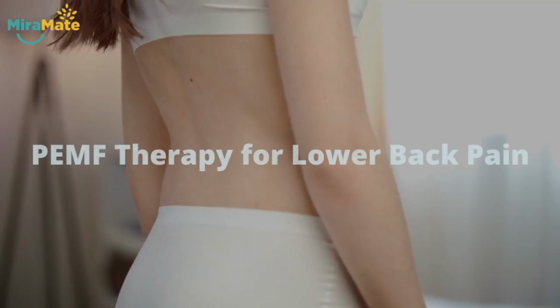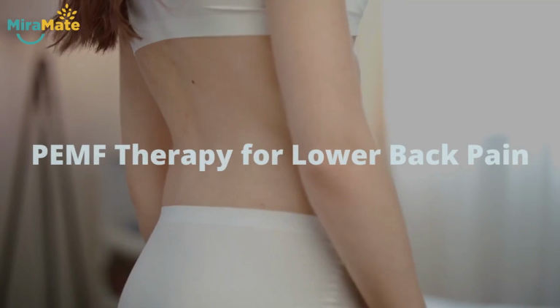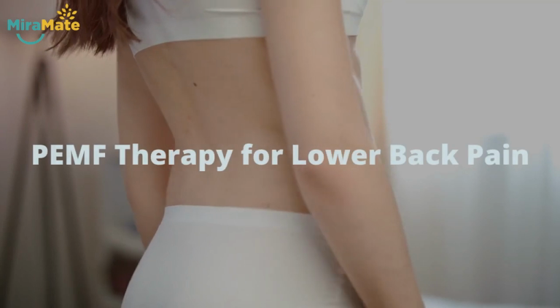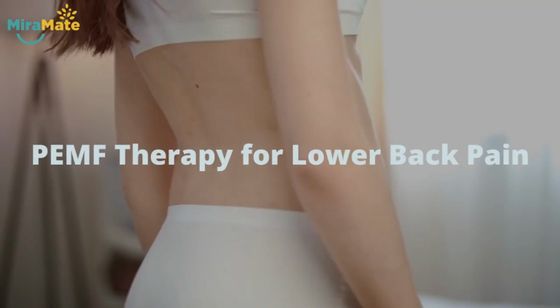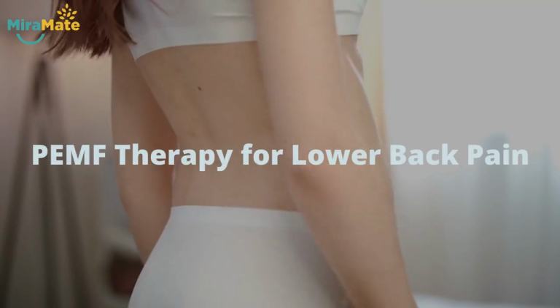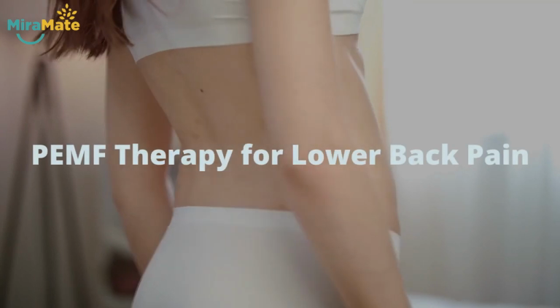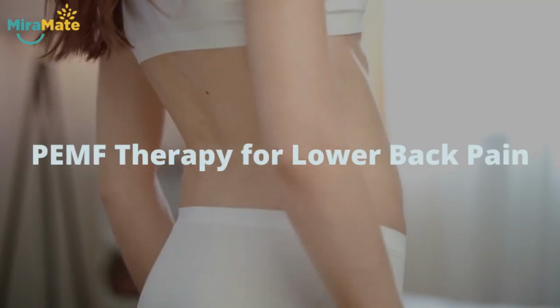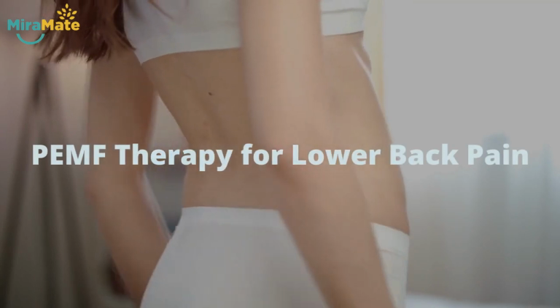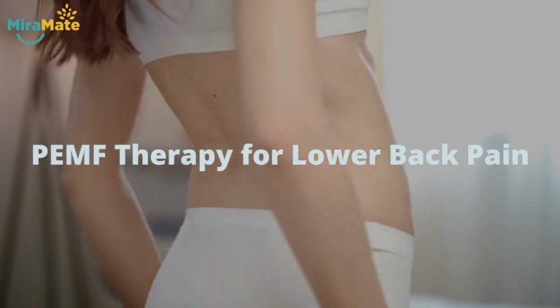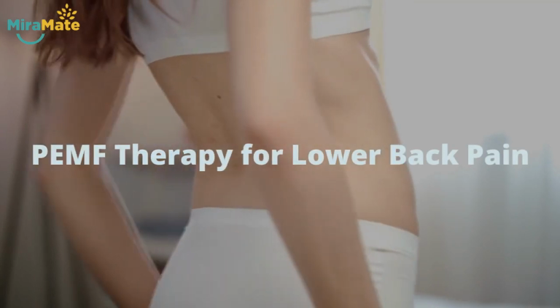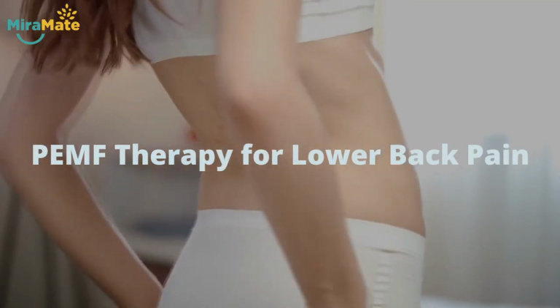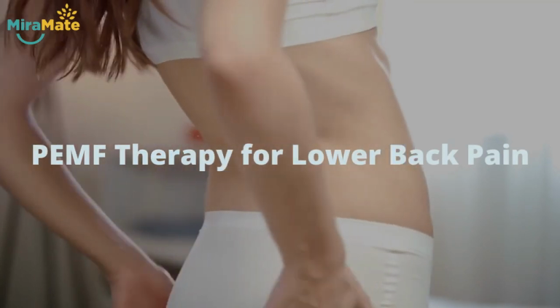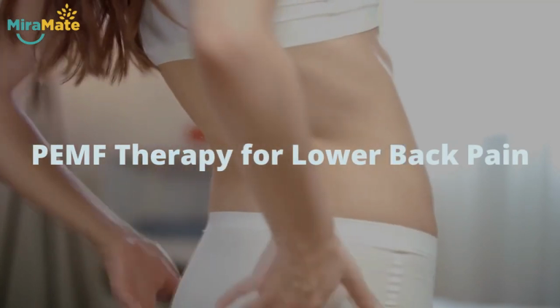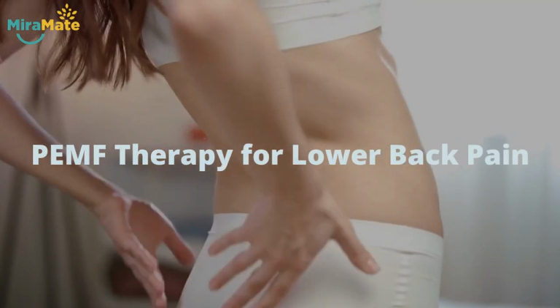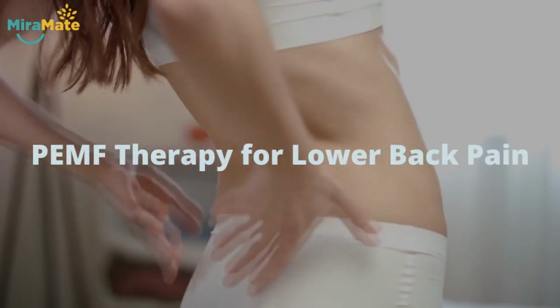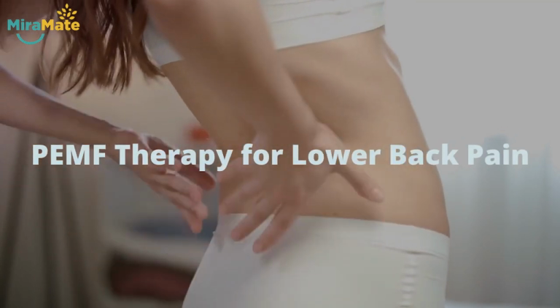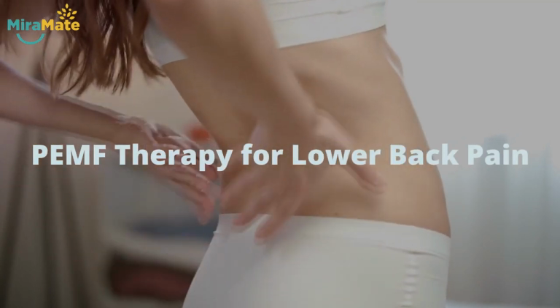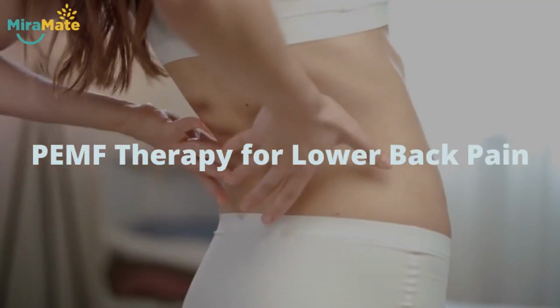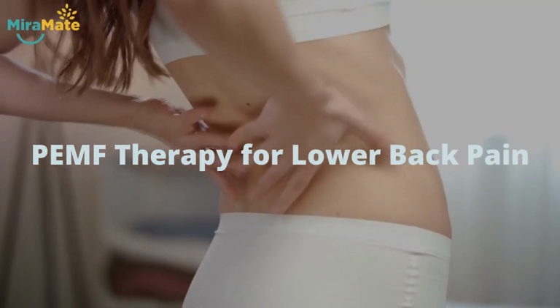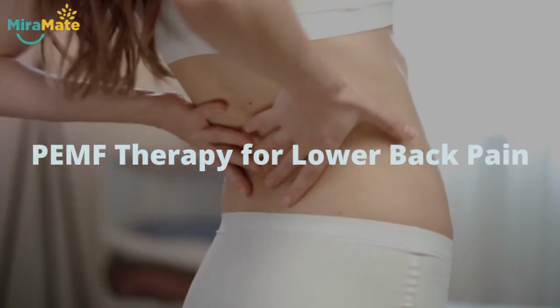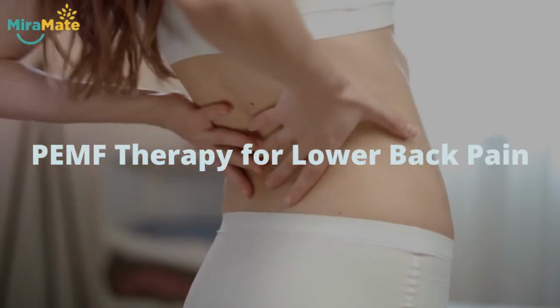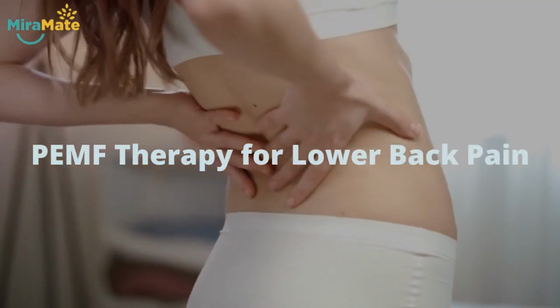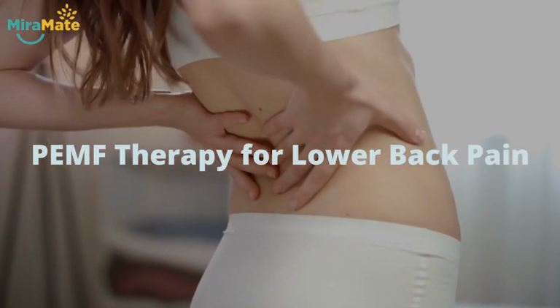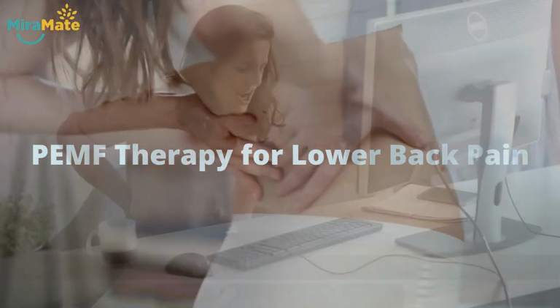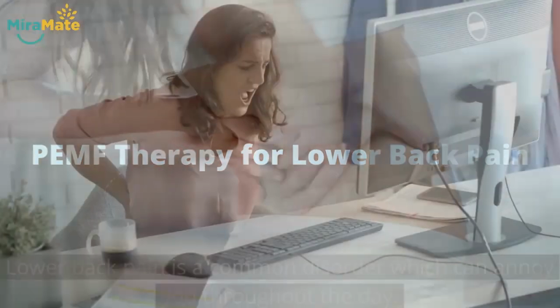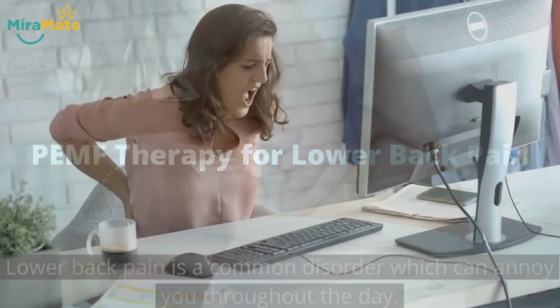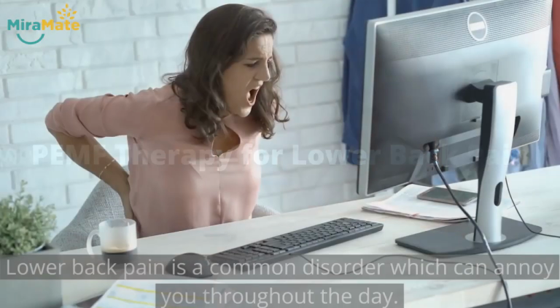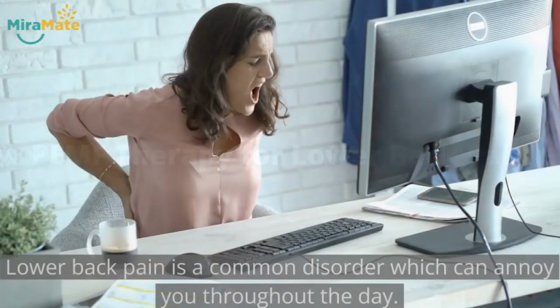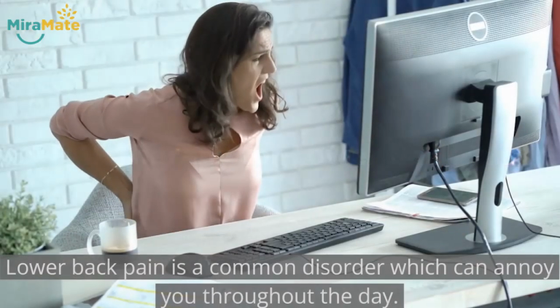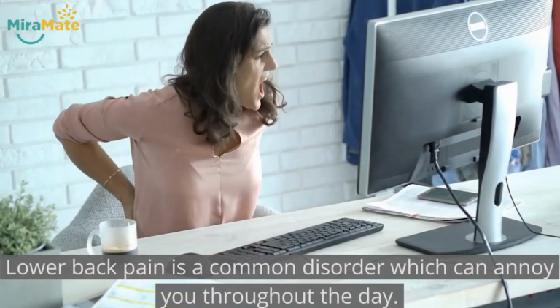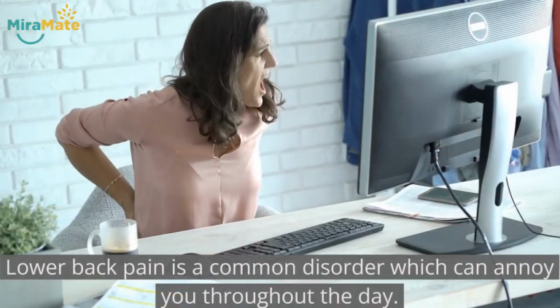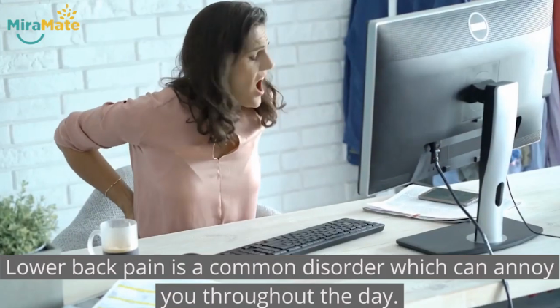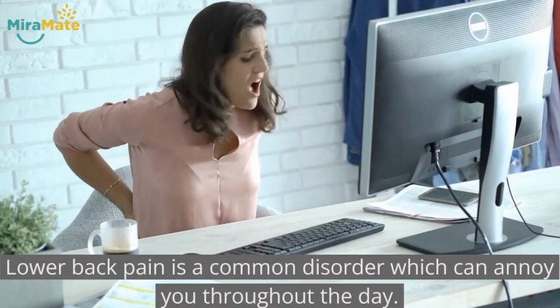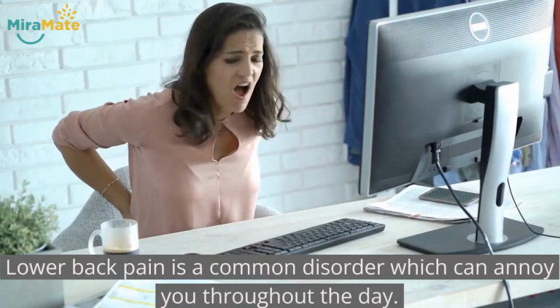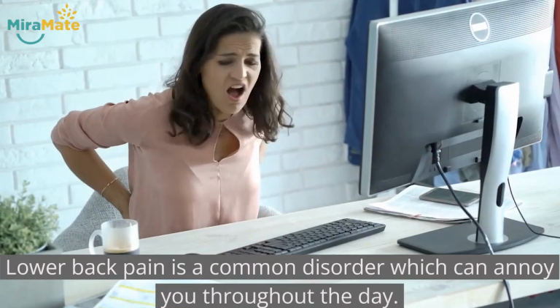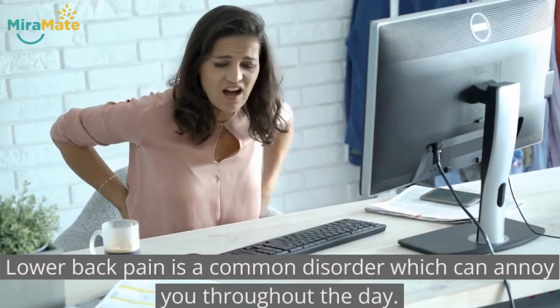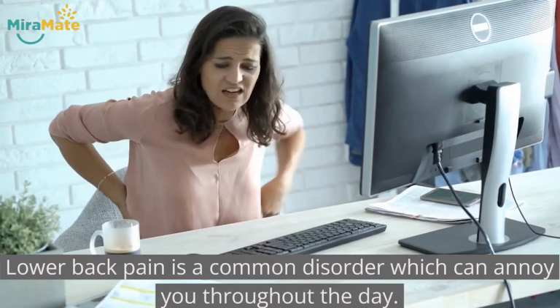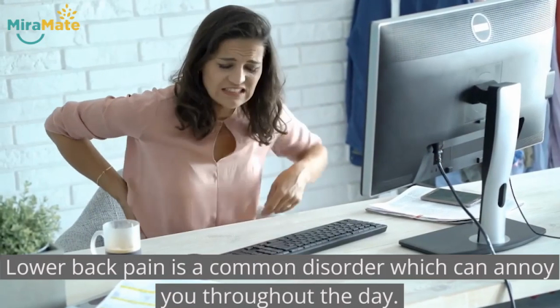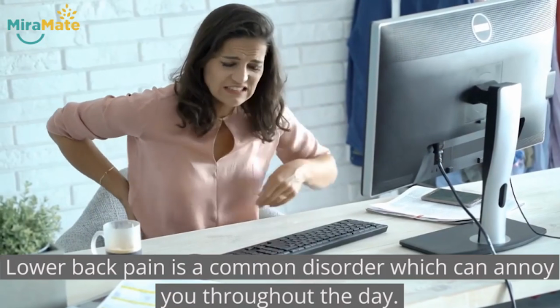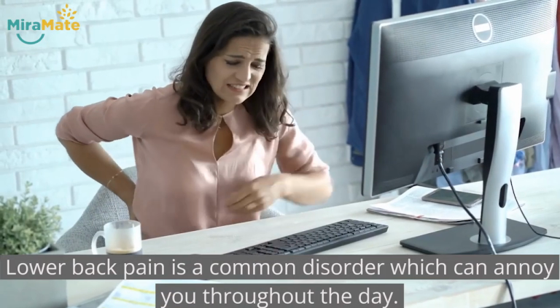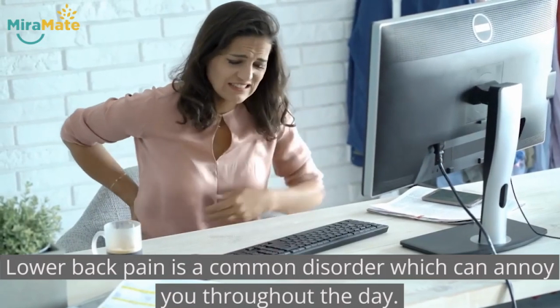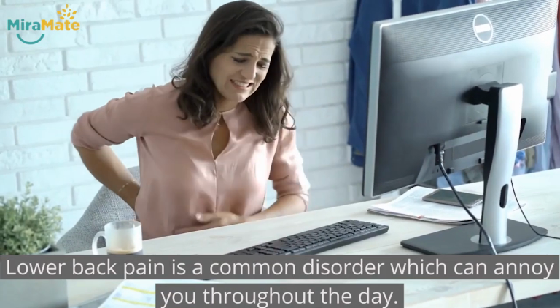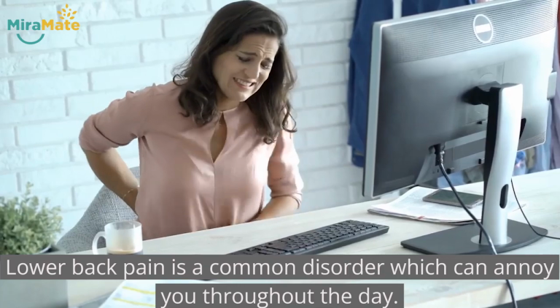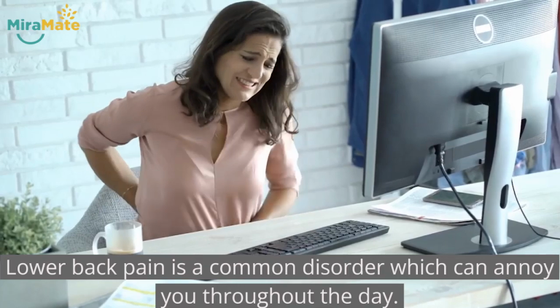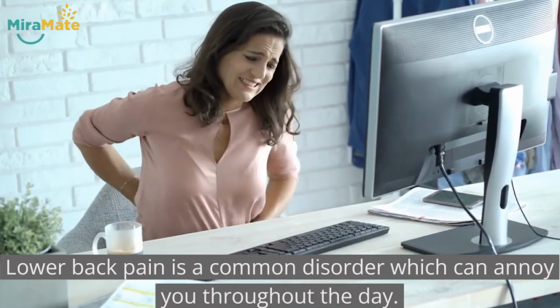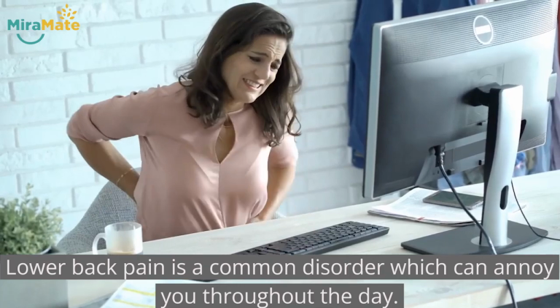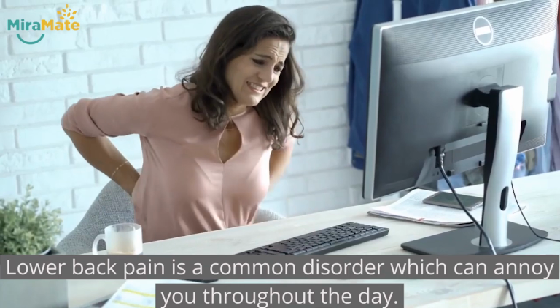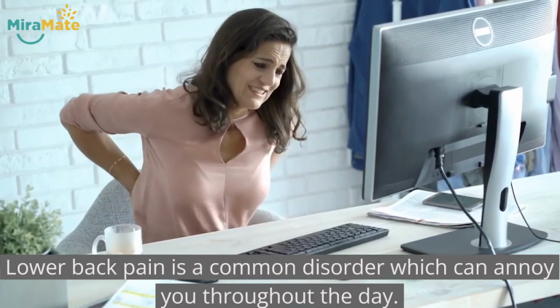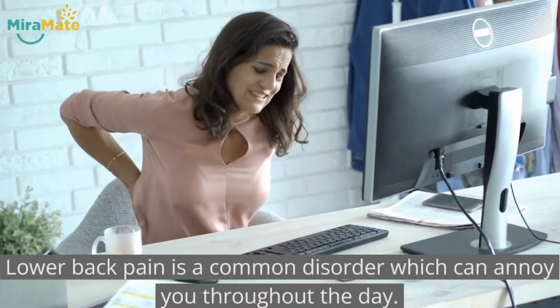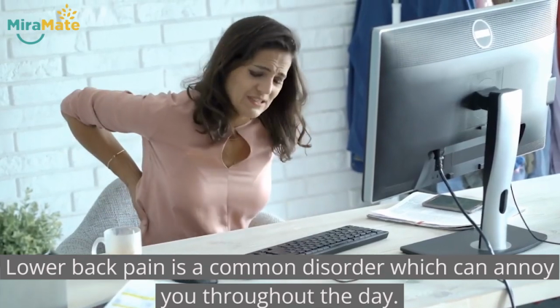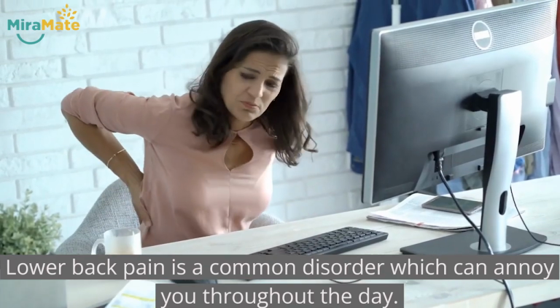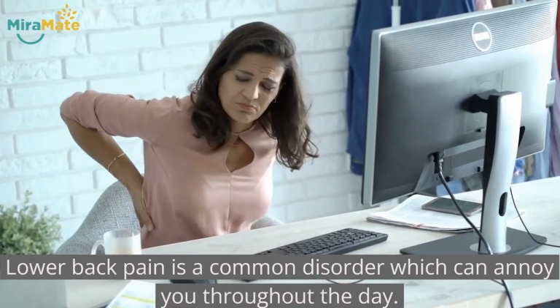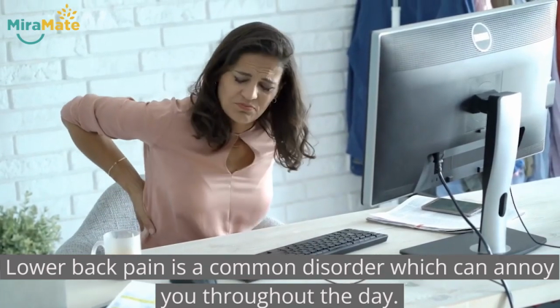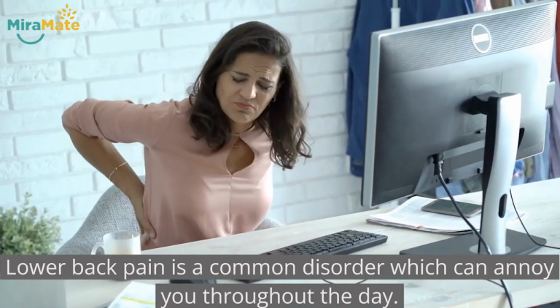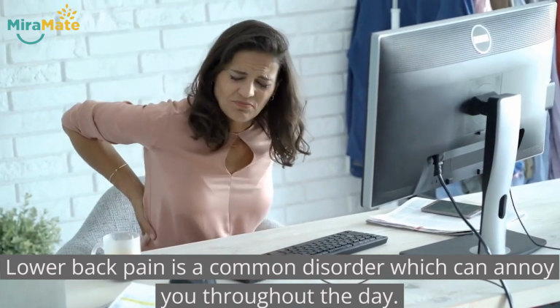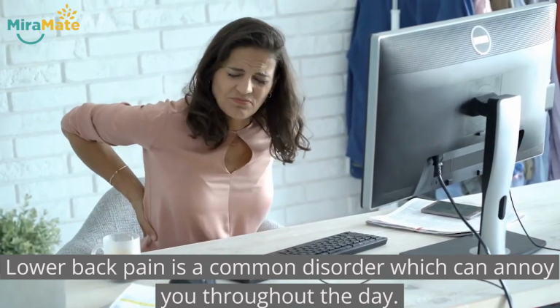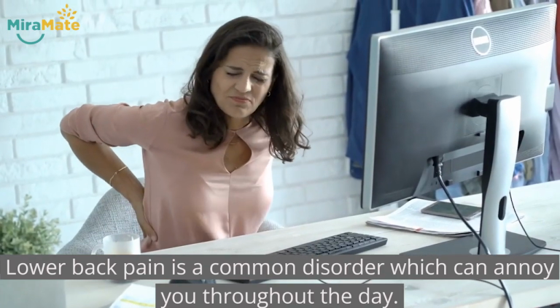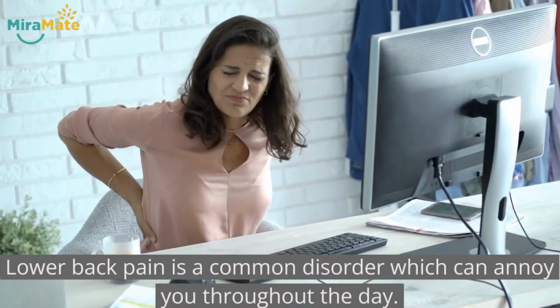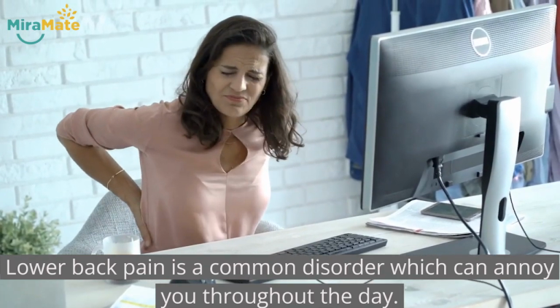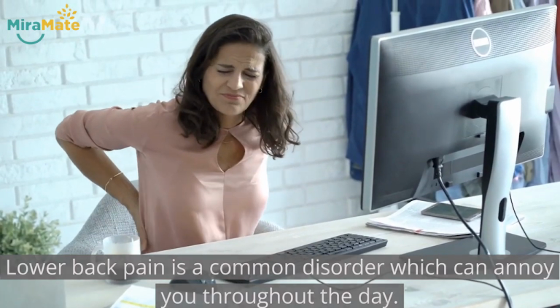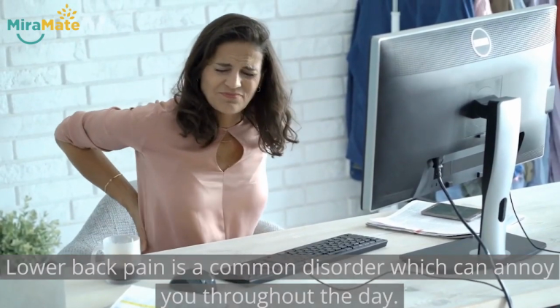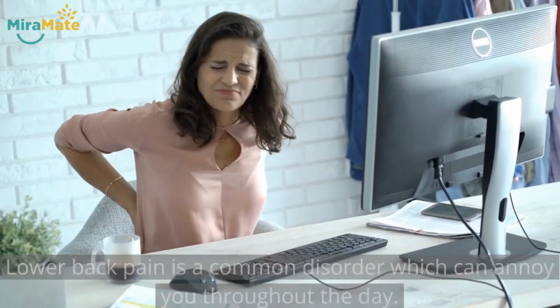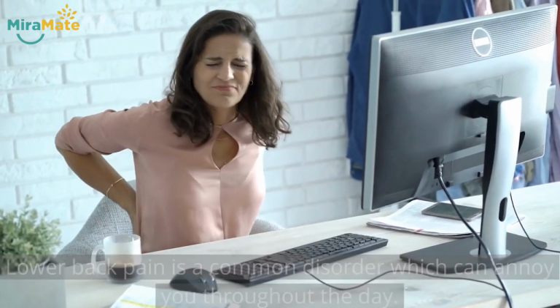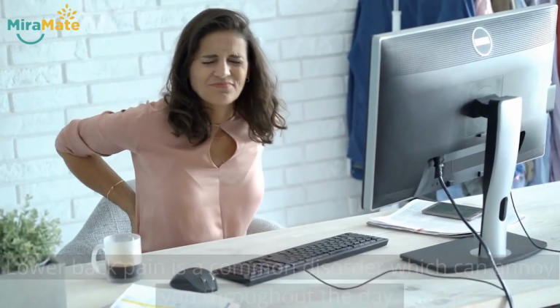PEMF therapy for lower back pain. Lower back pain is a common disorder which can annoy you throughout the day.